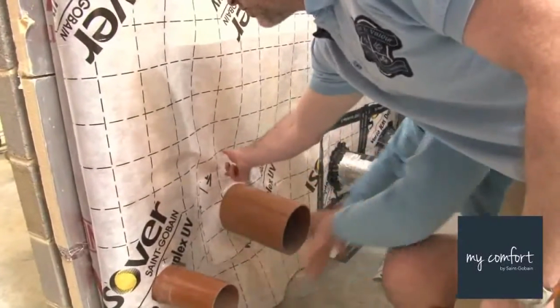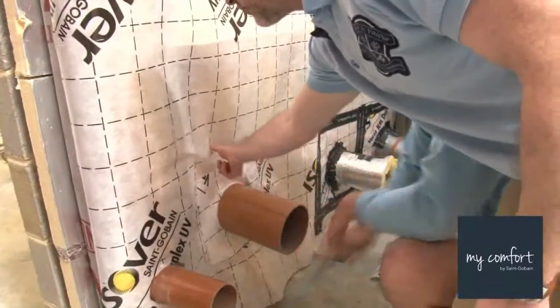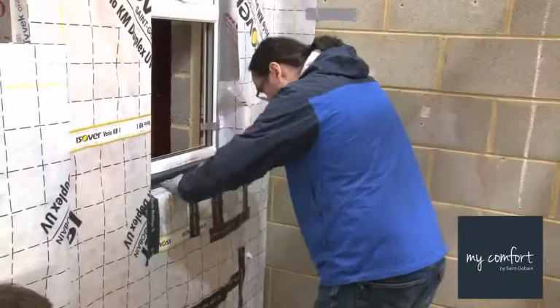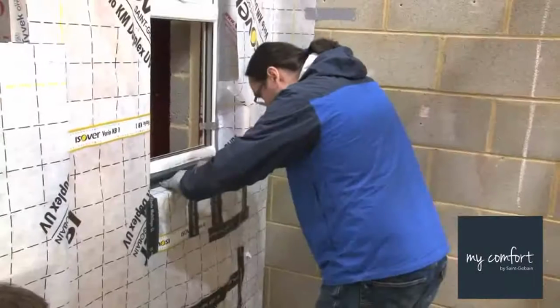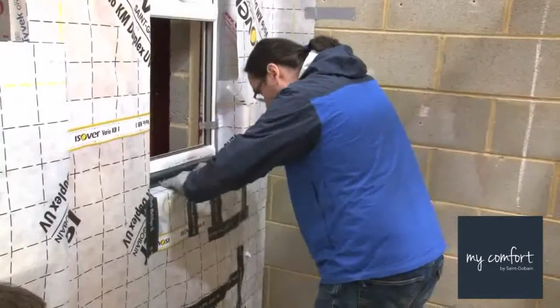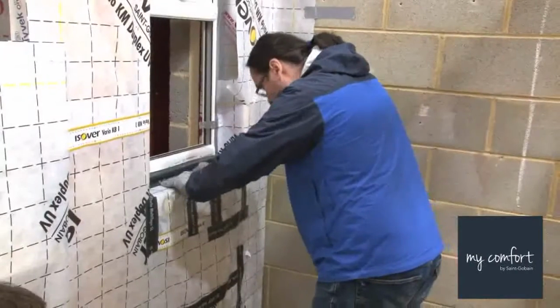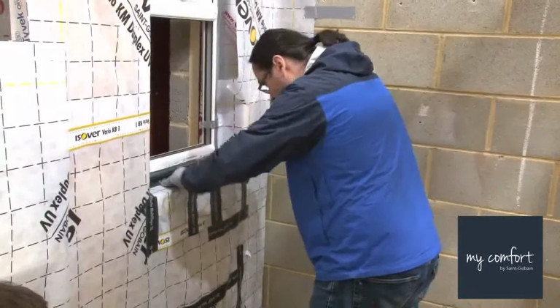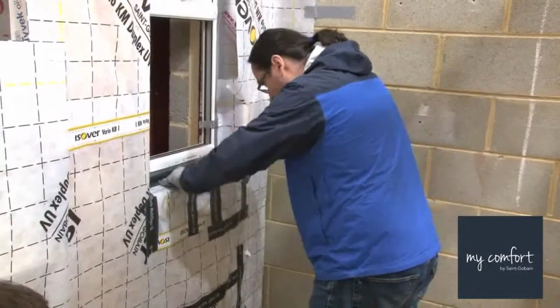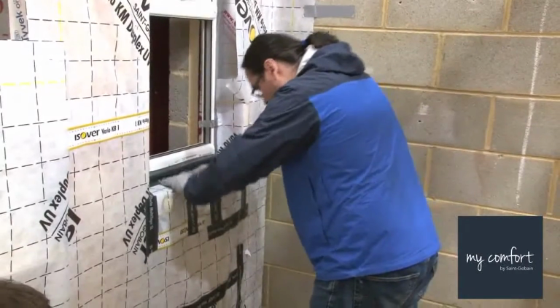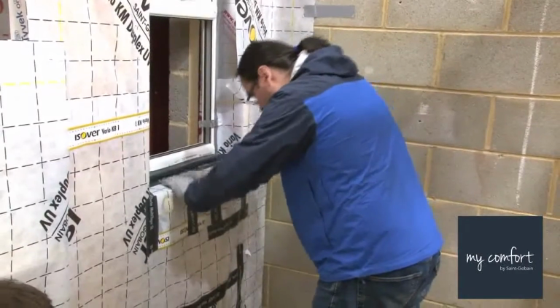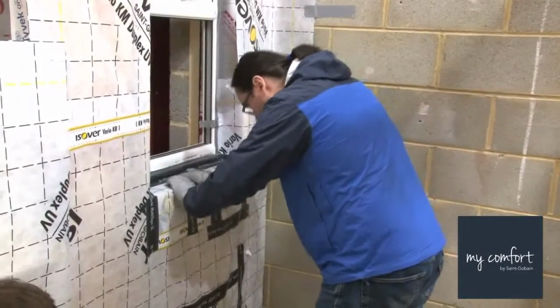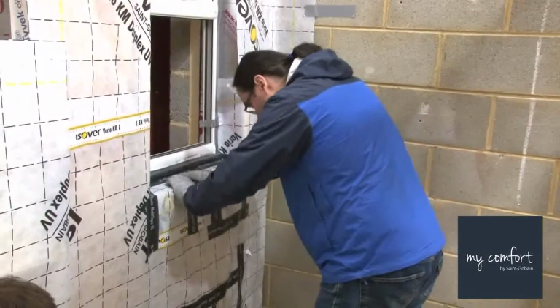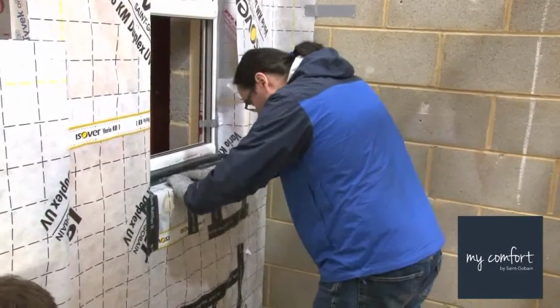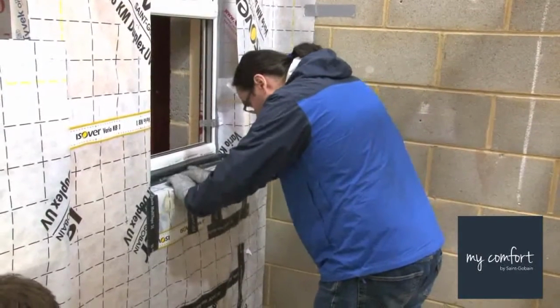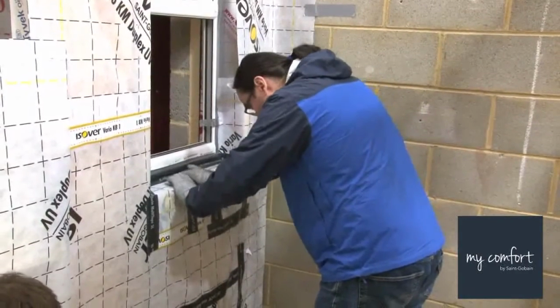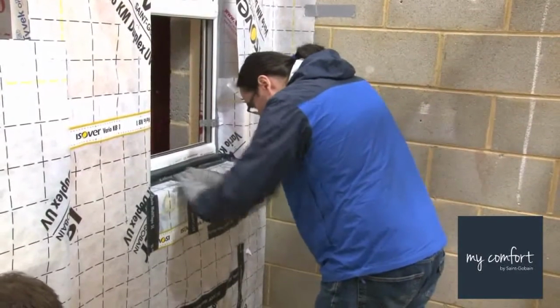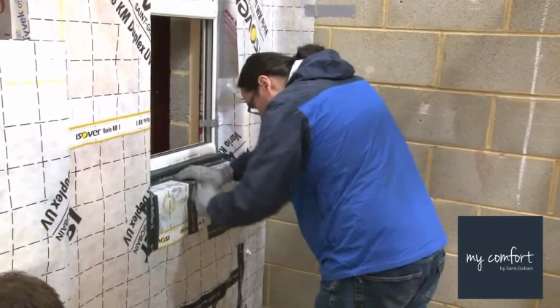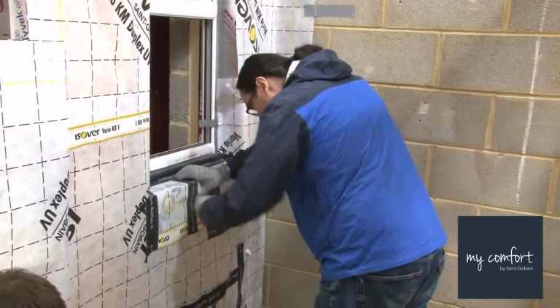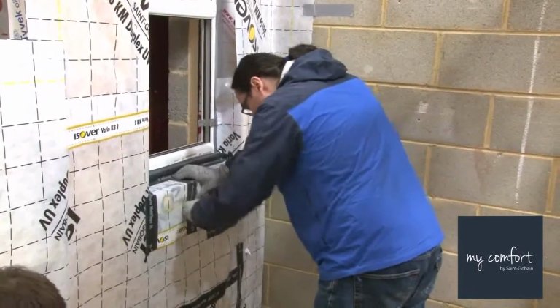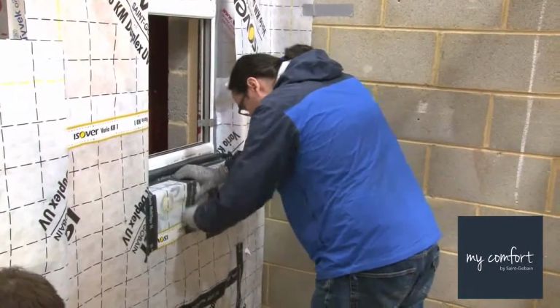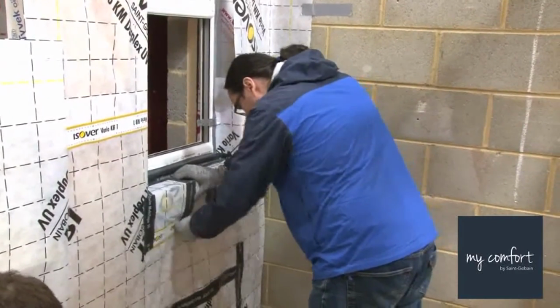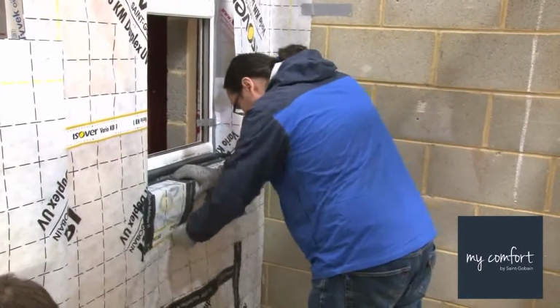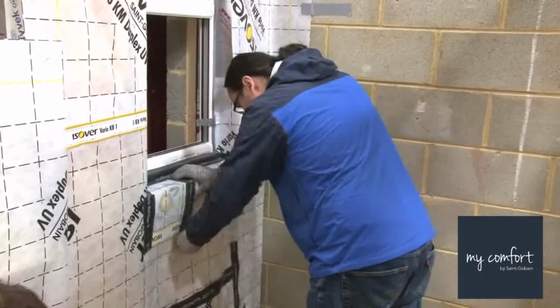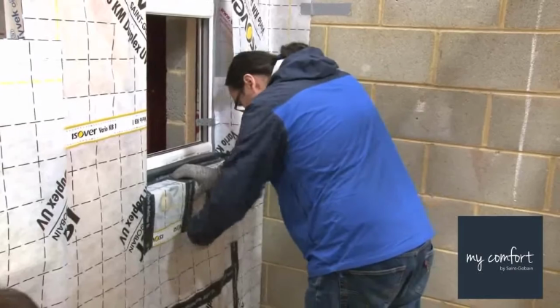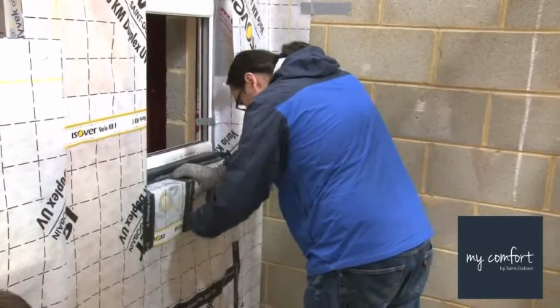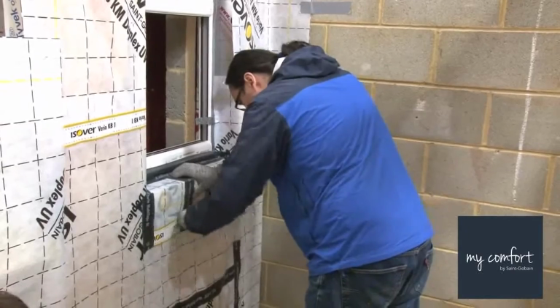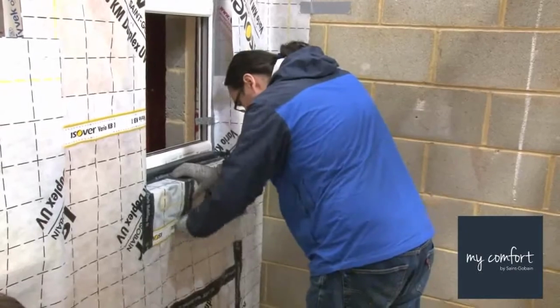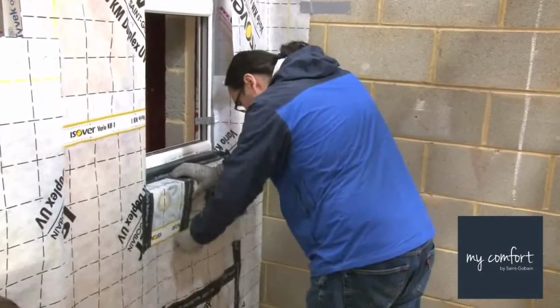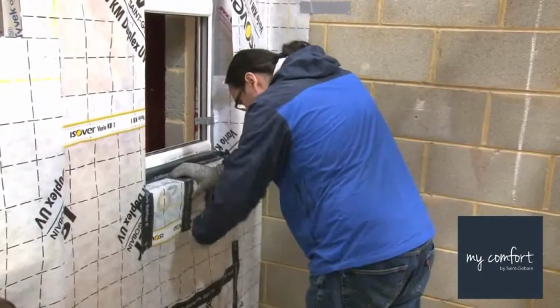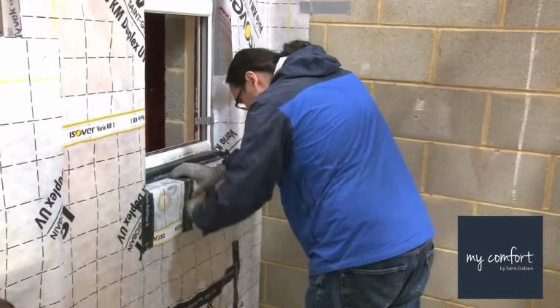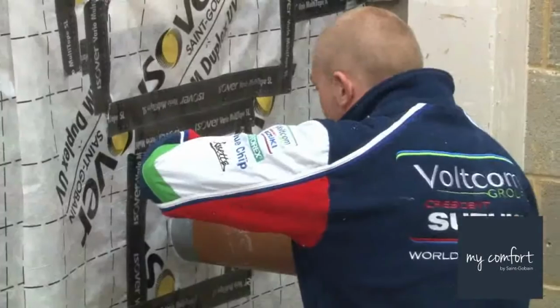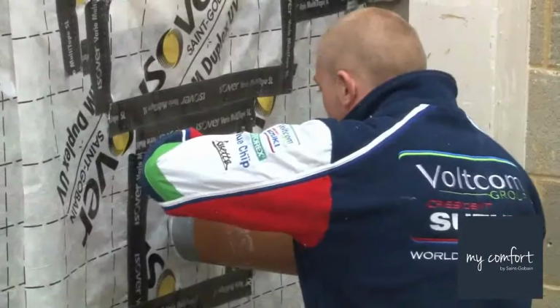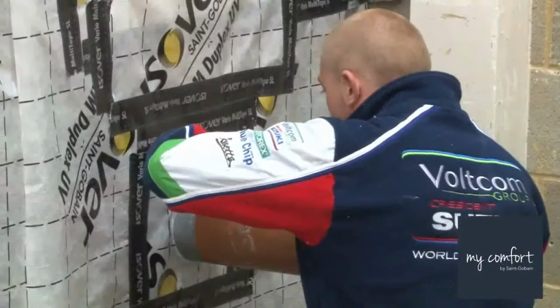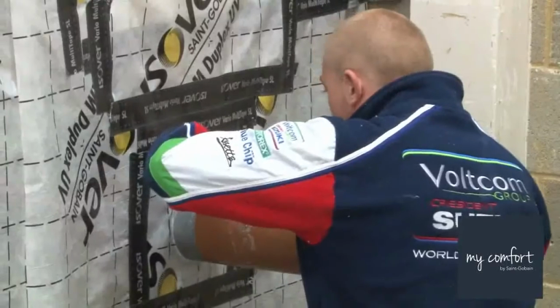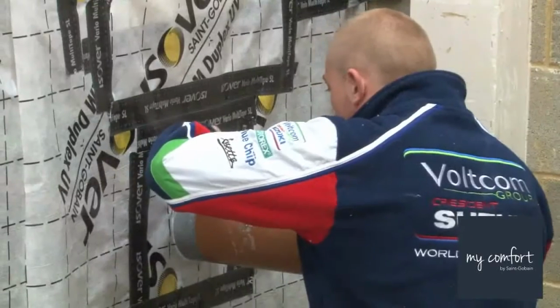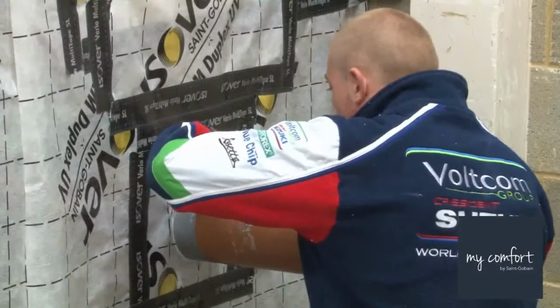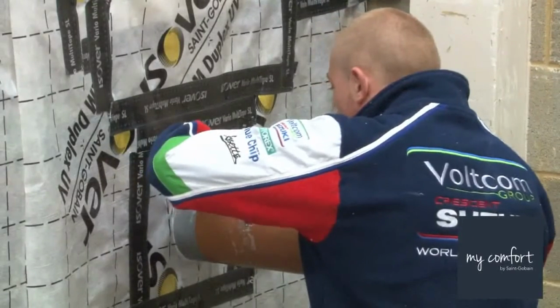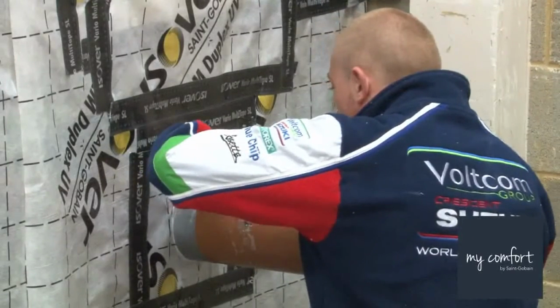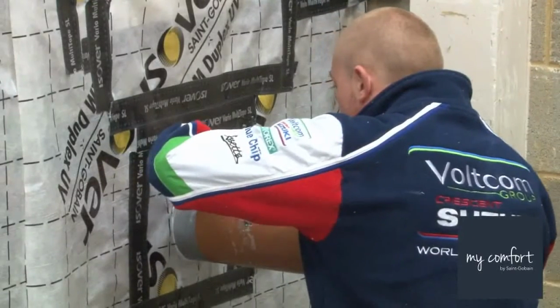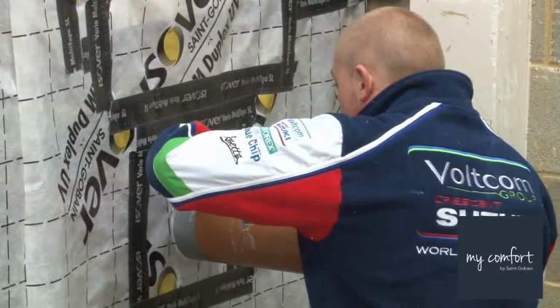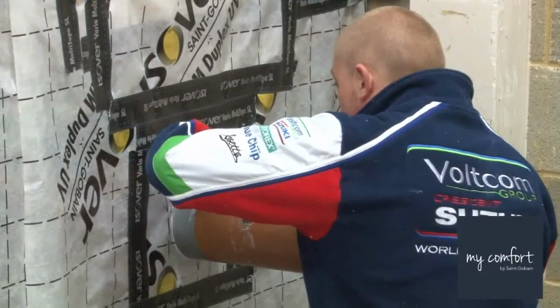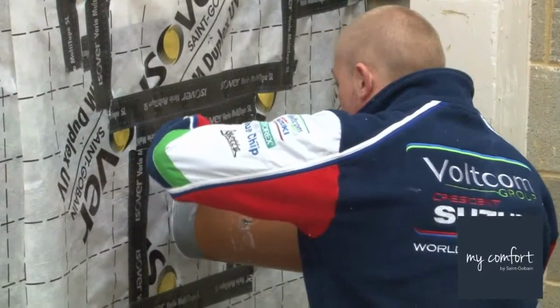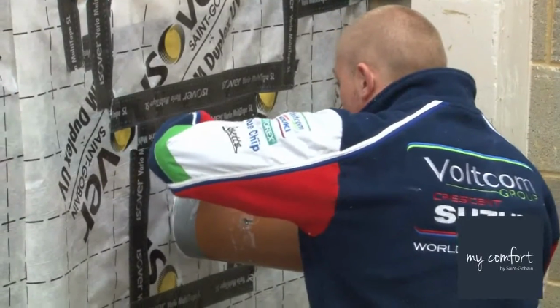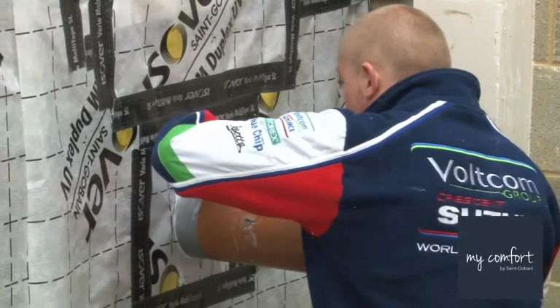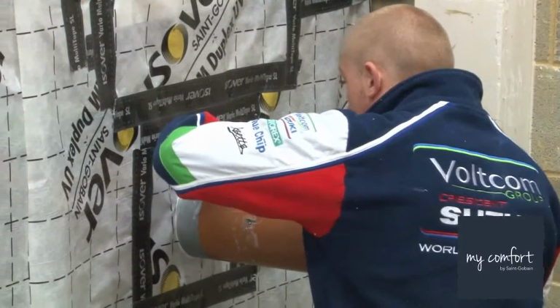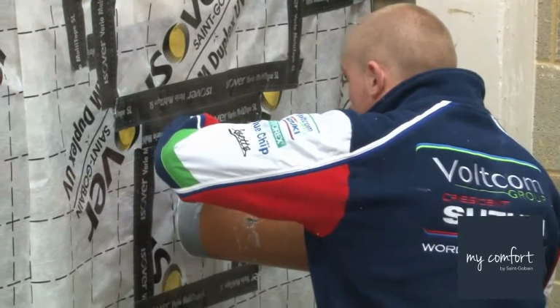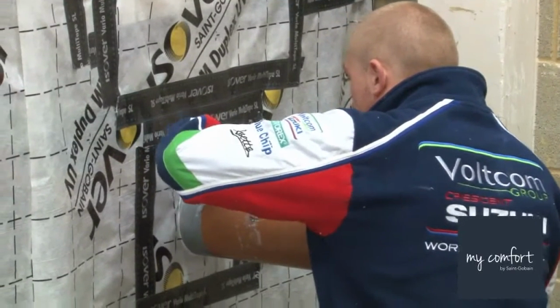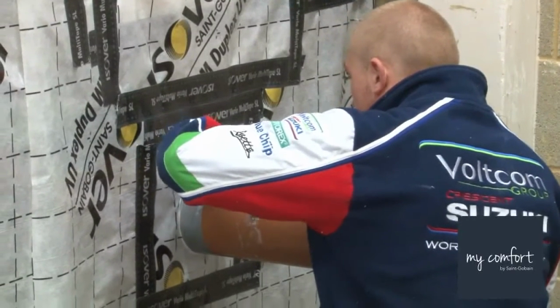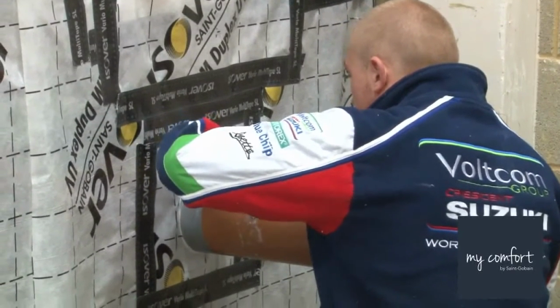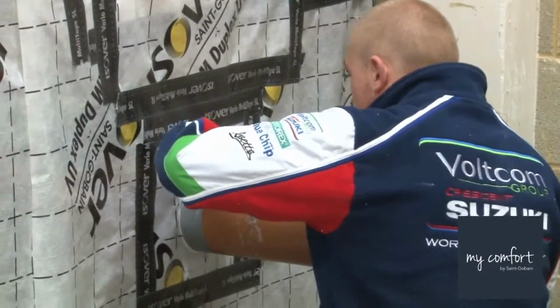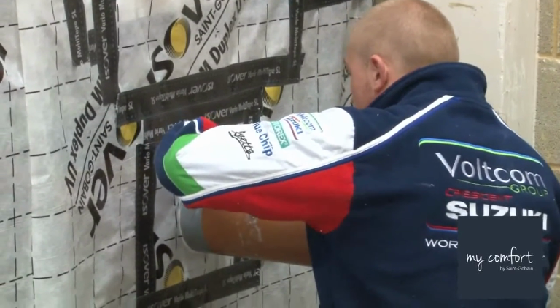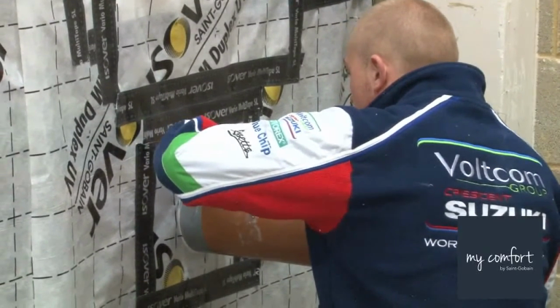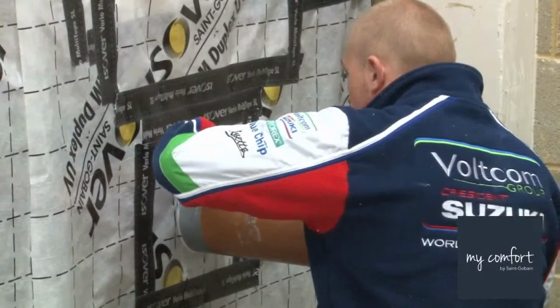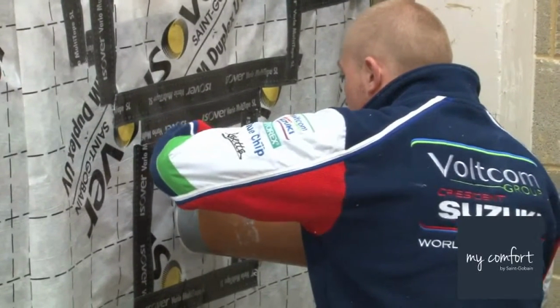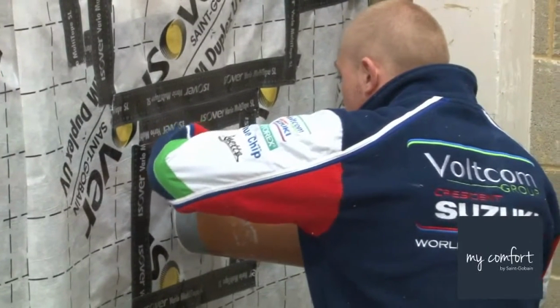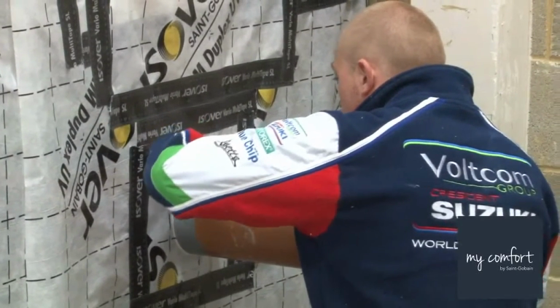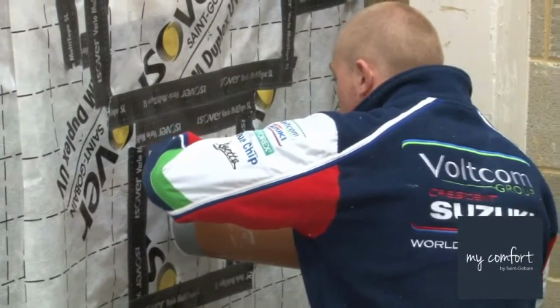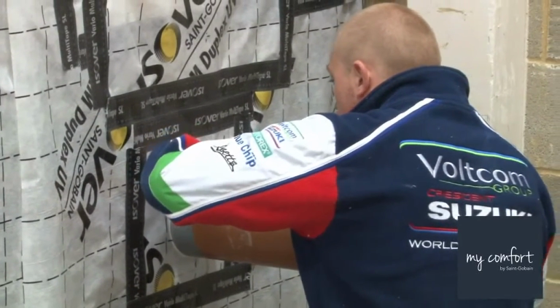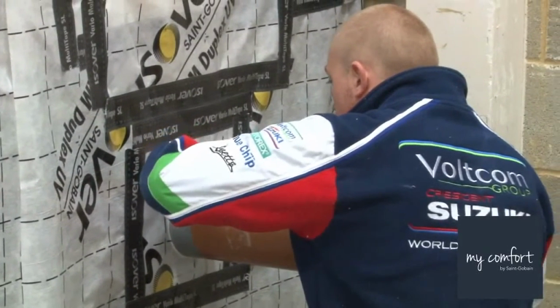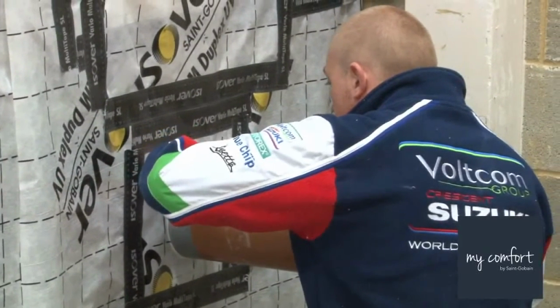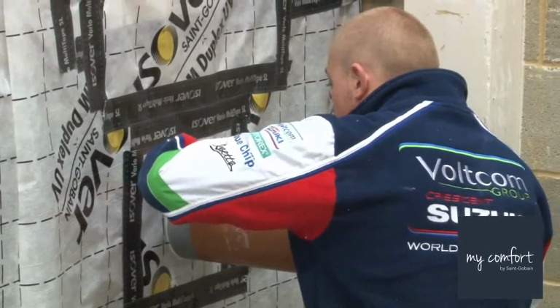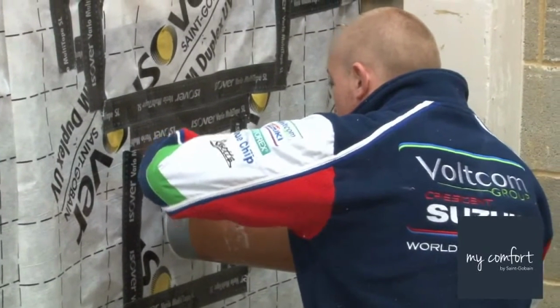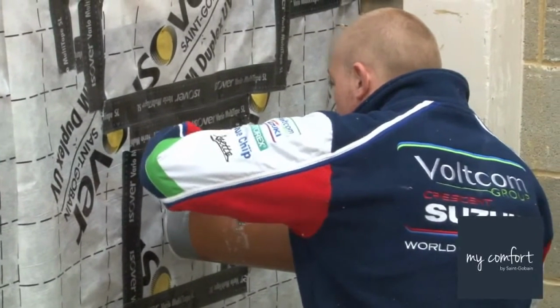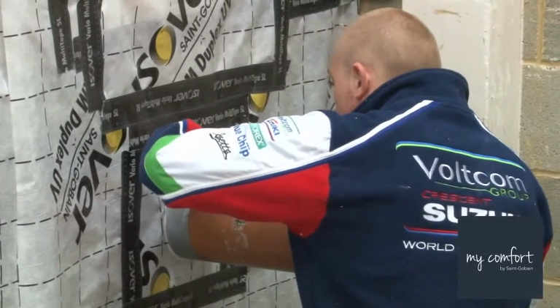Hands-on learning combined with a theory of Passive House principles builds a competitive advantage for course attendees and their businesses.